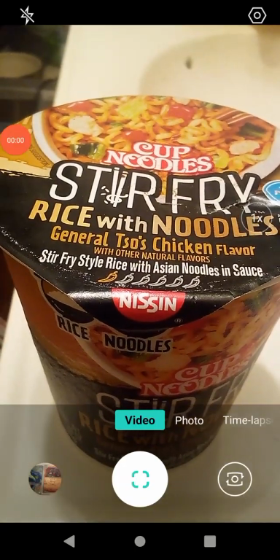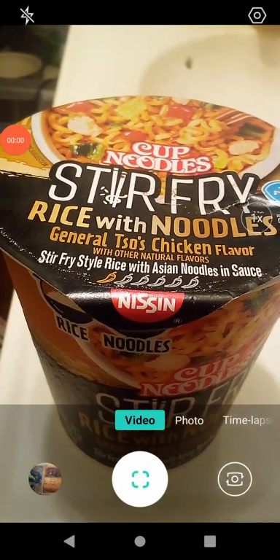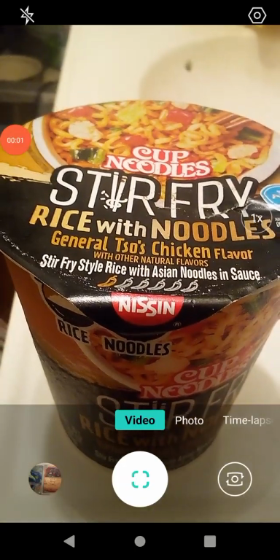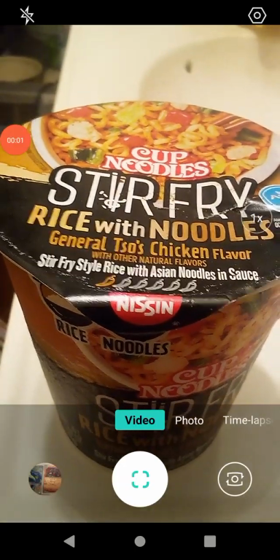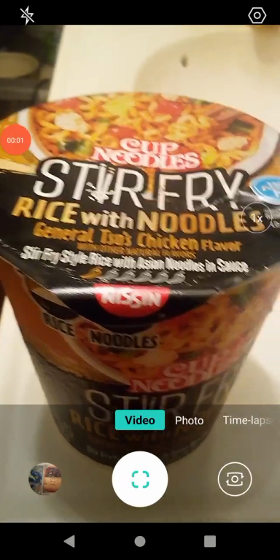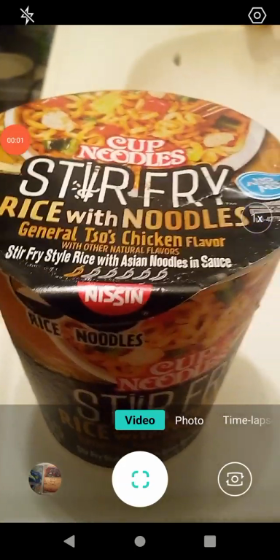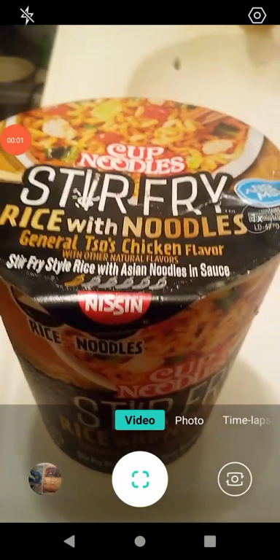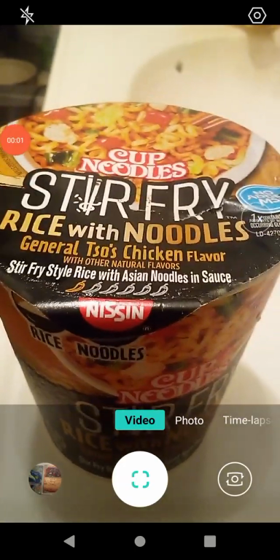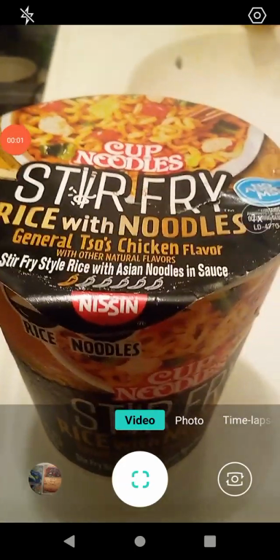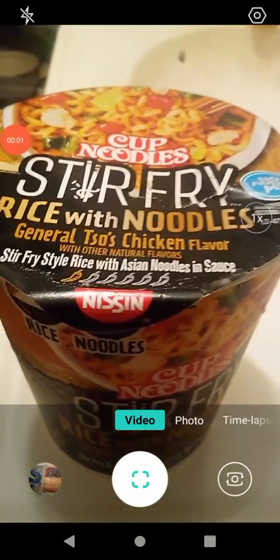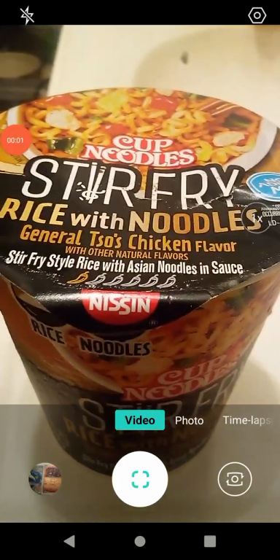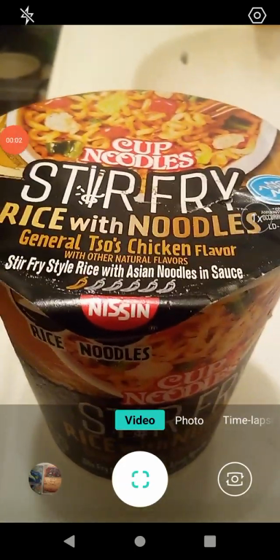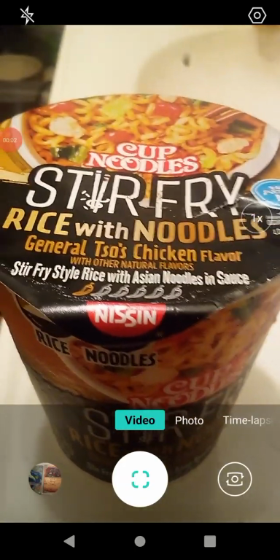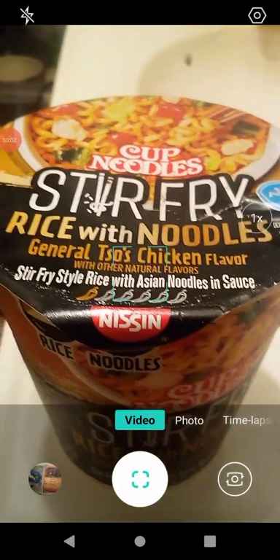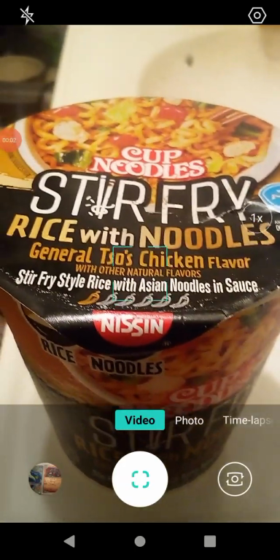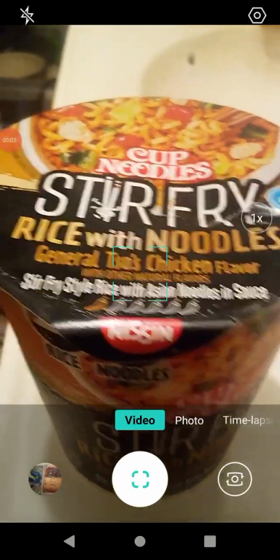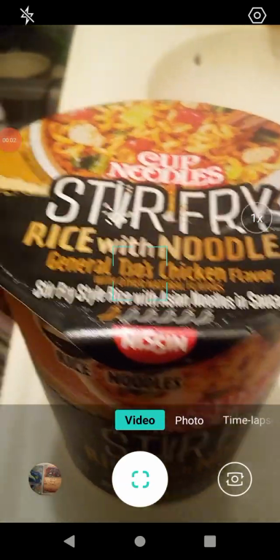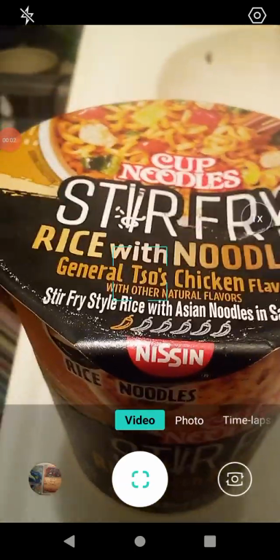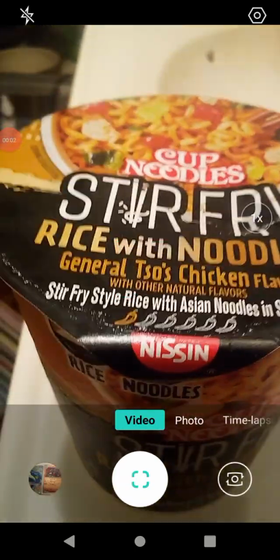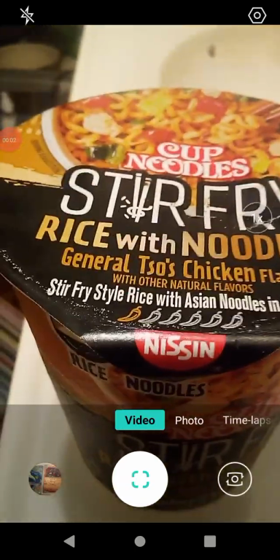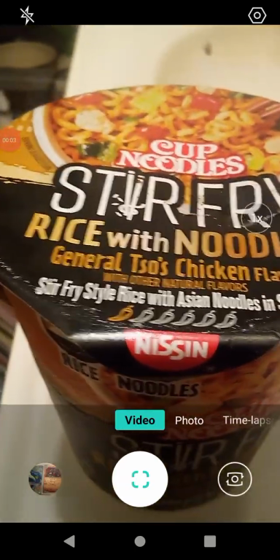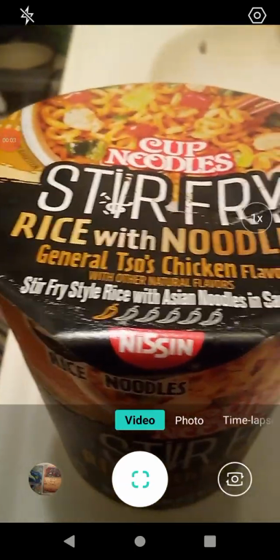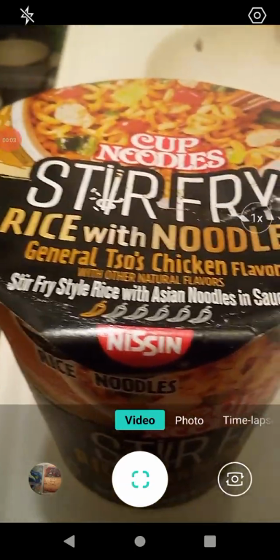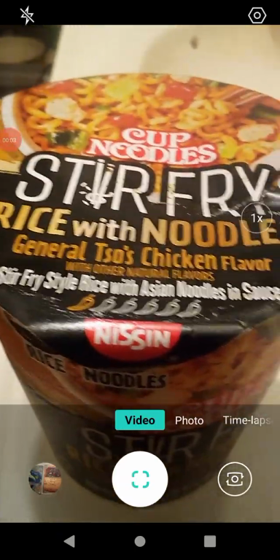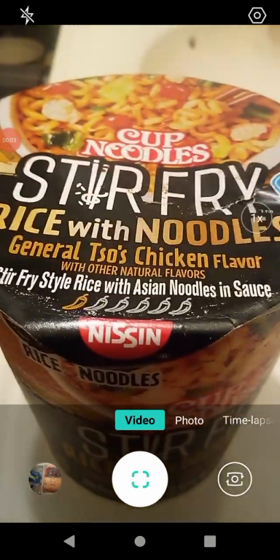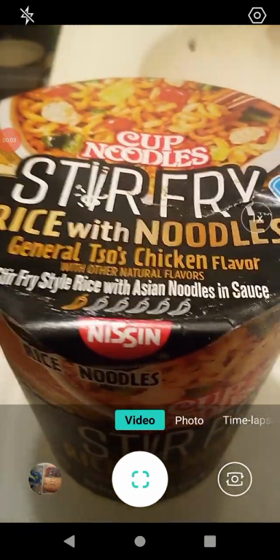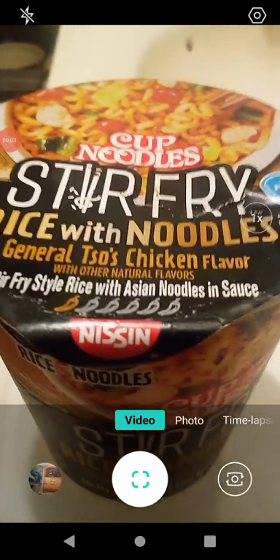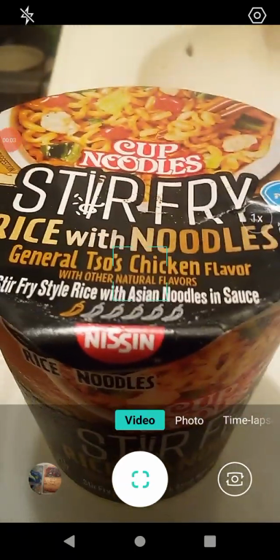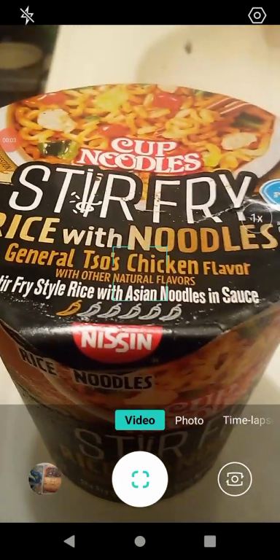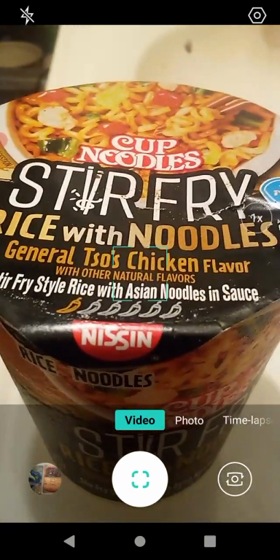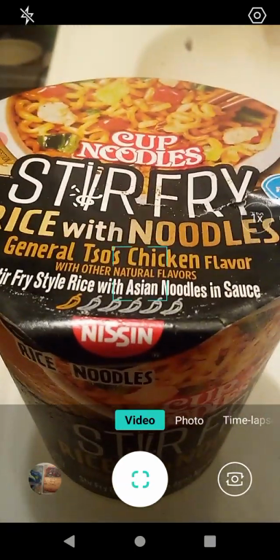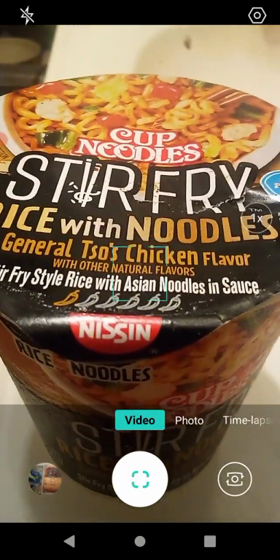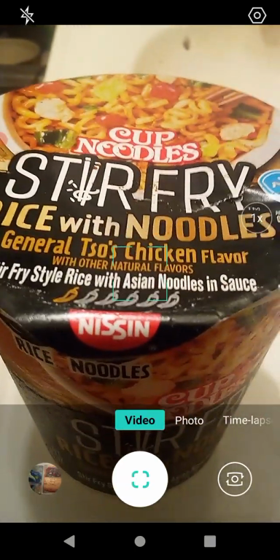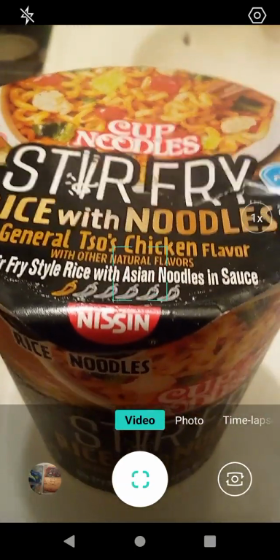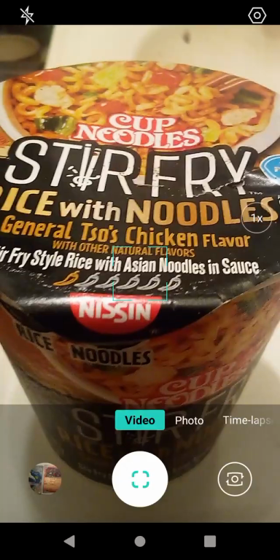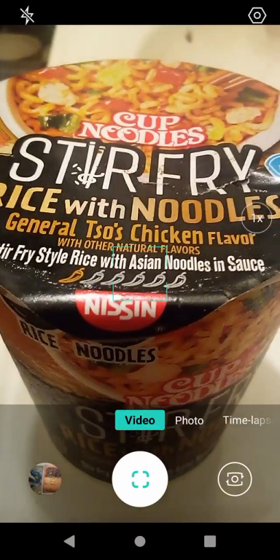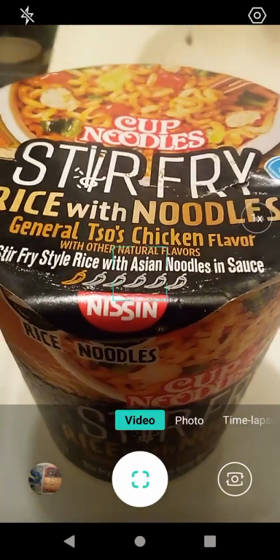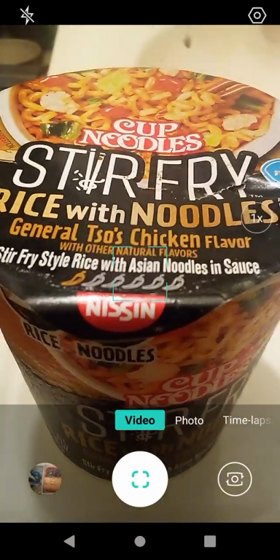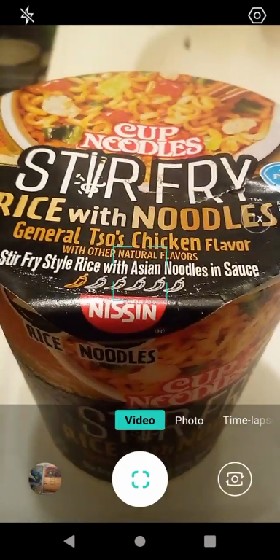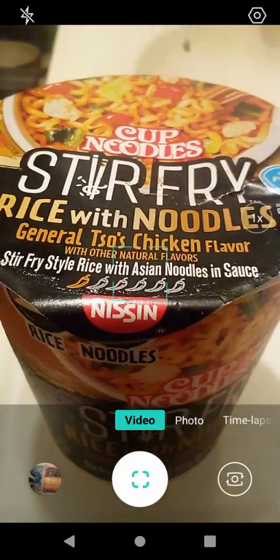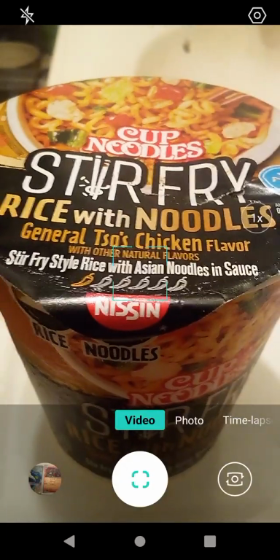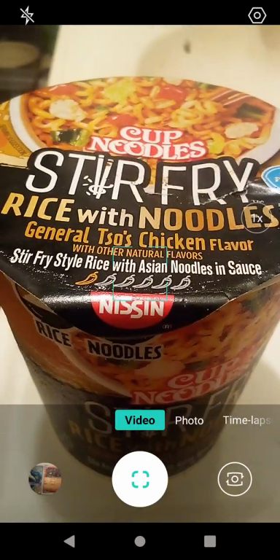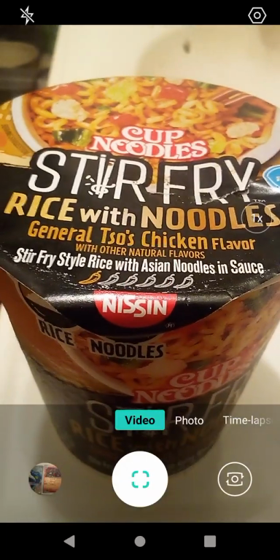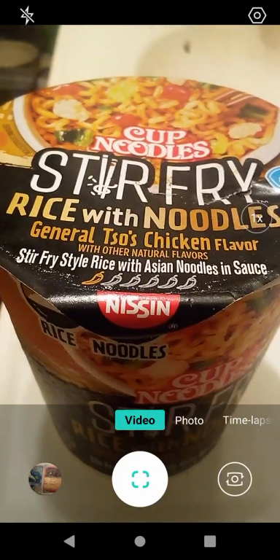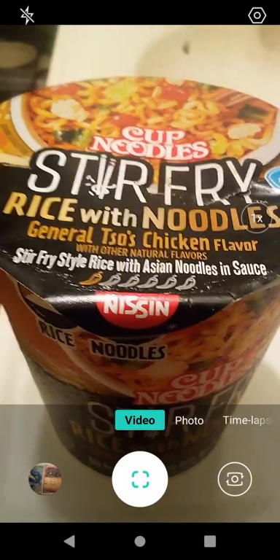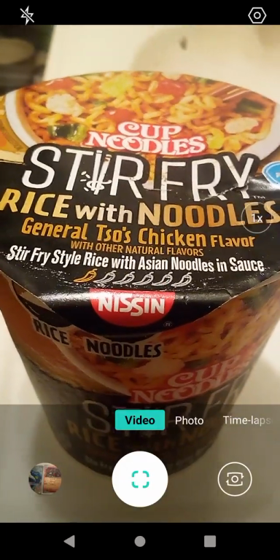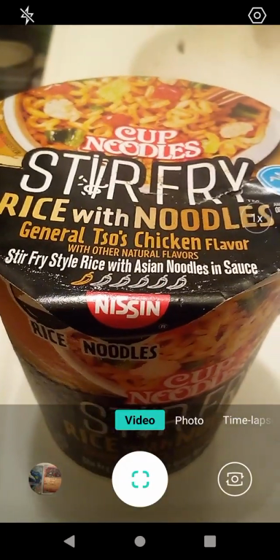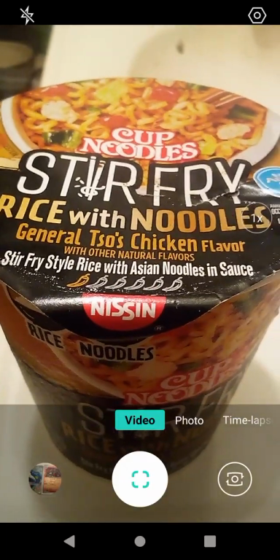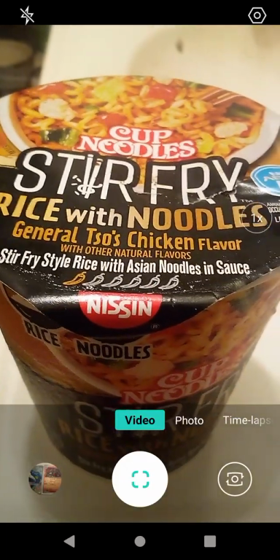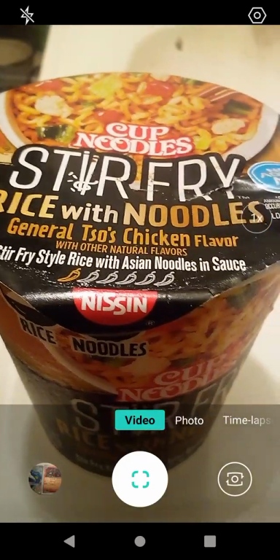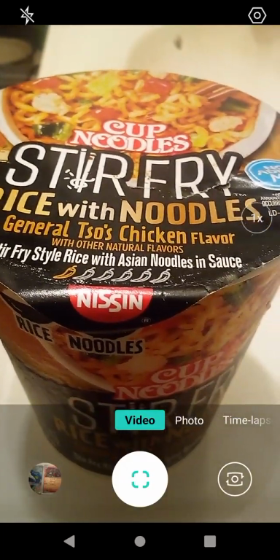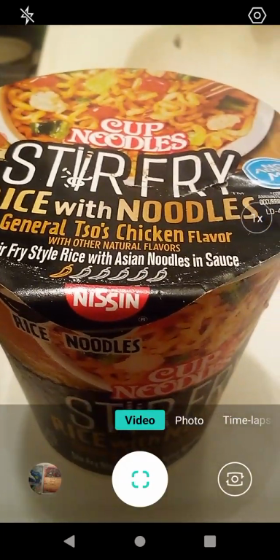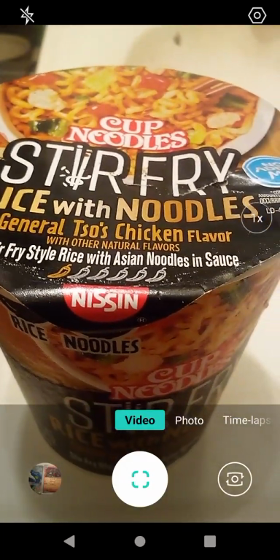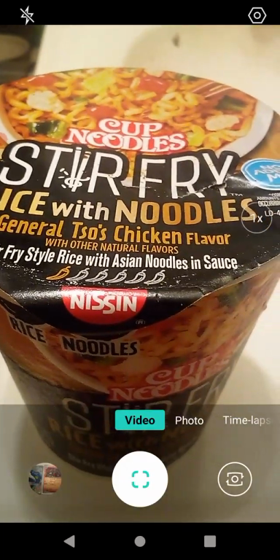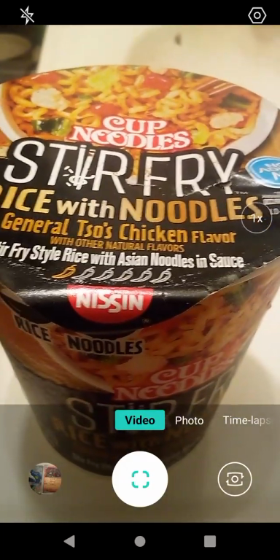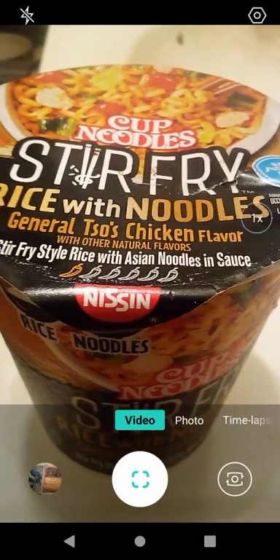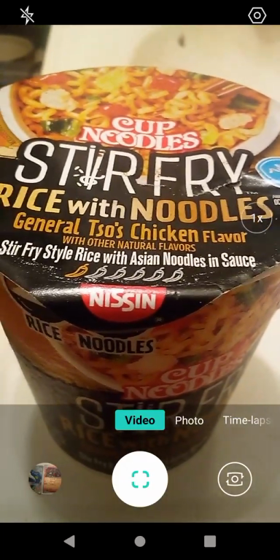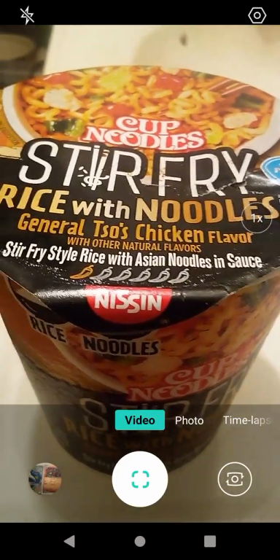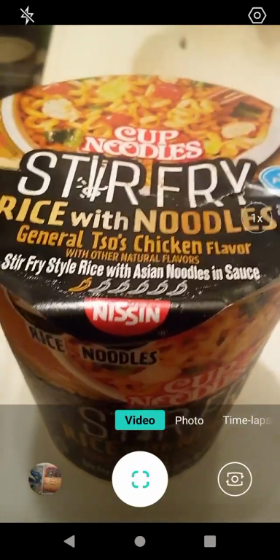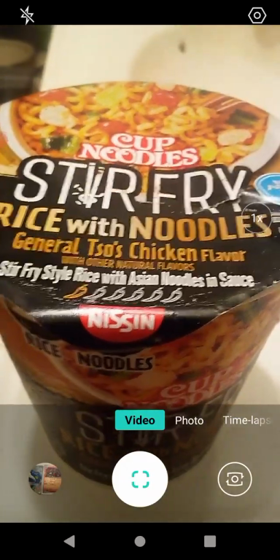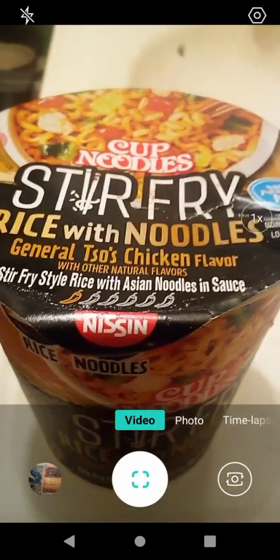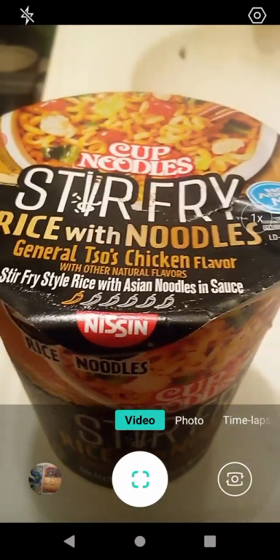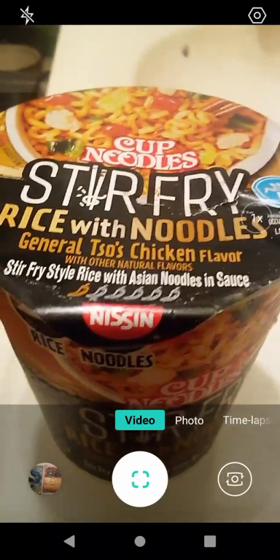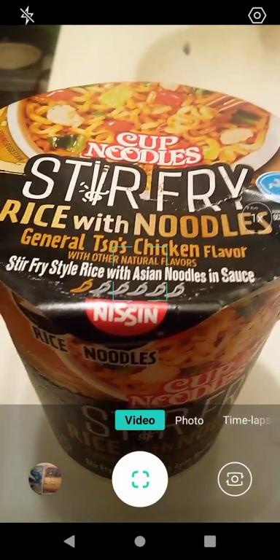Hello guys and gals, and this is a product review for Cup Noodles. This is Stir Fry — it says rice with noodles. This is General Tso's chicken flavor.